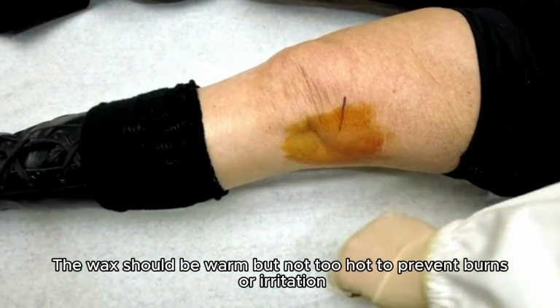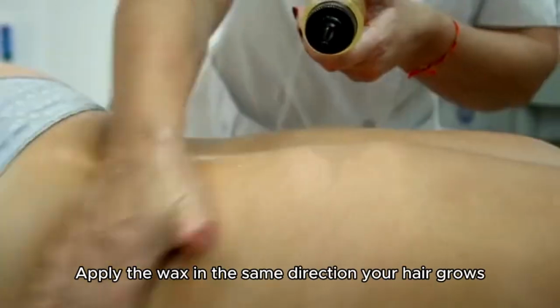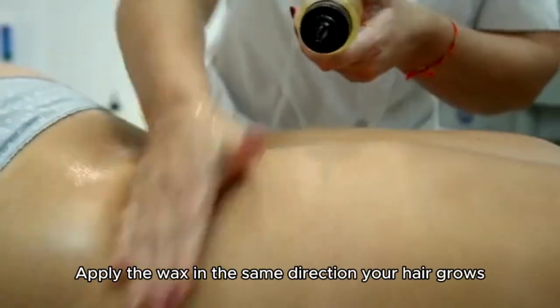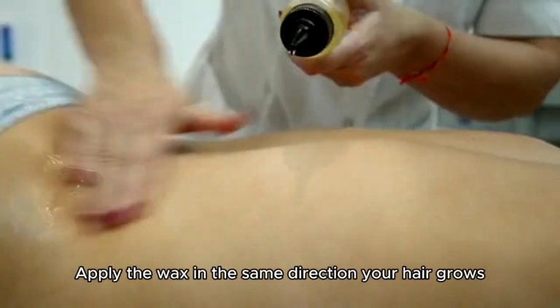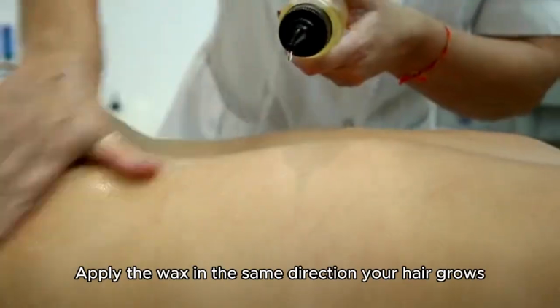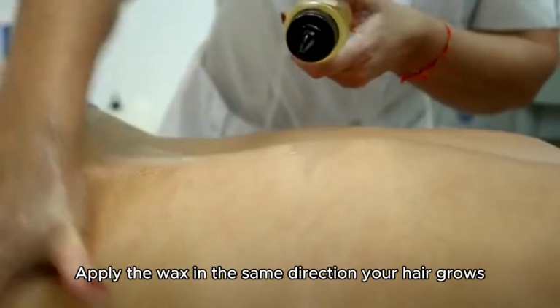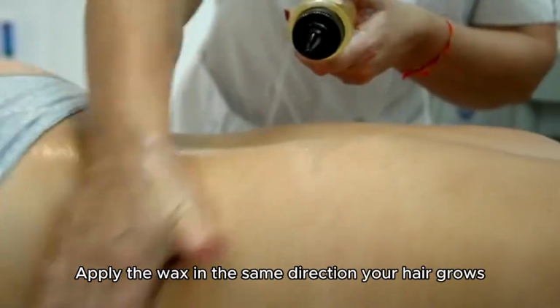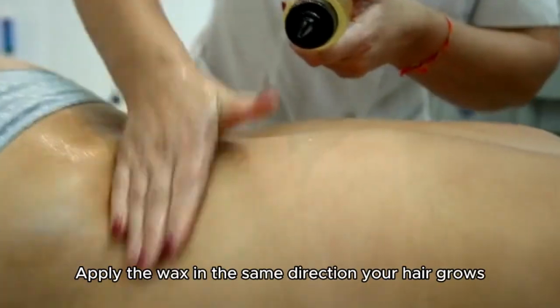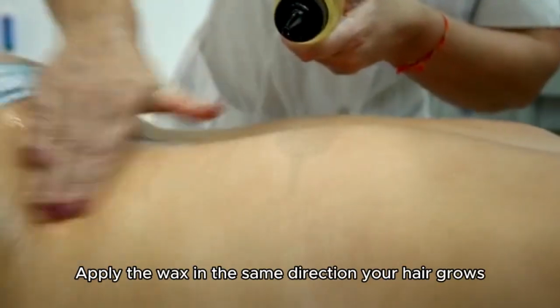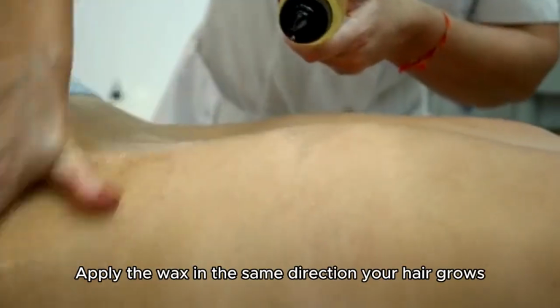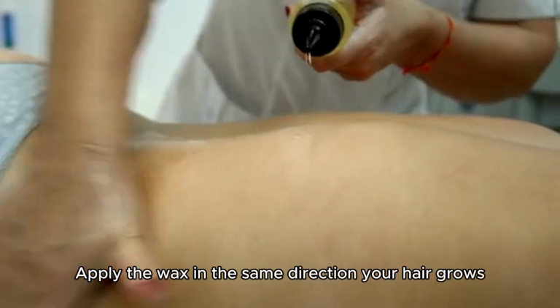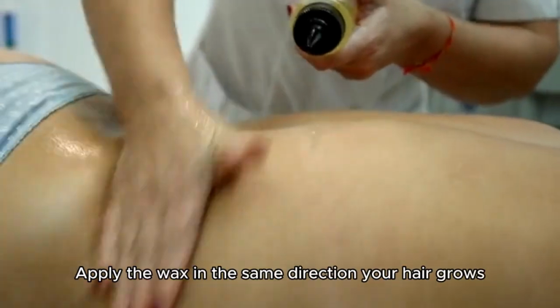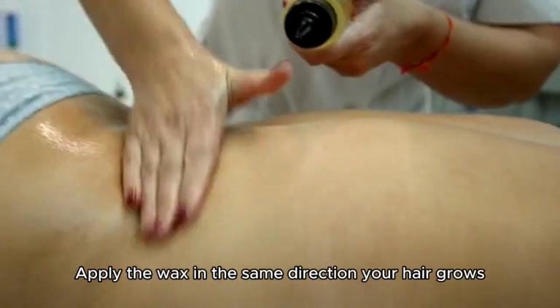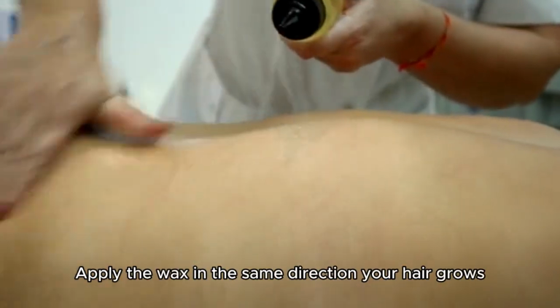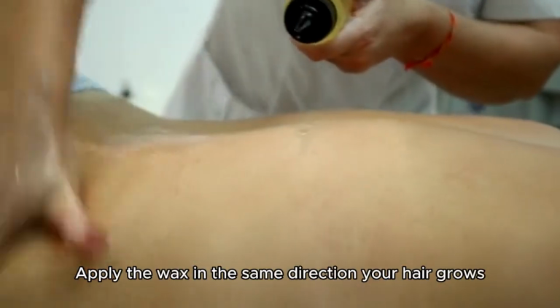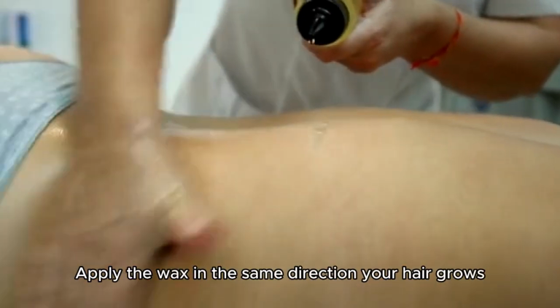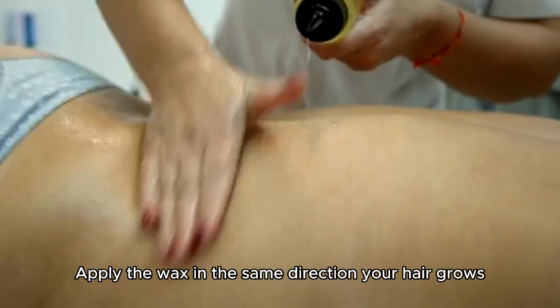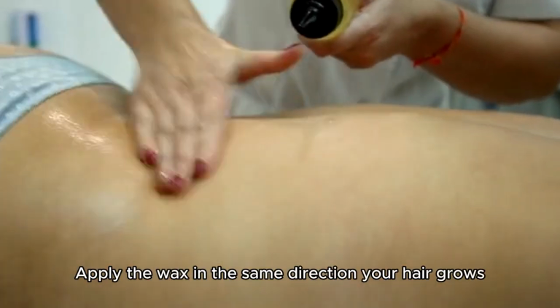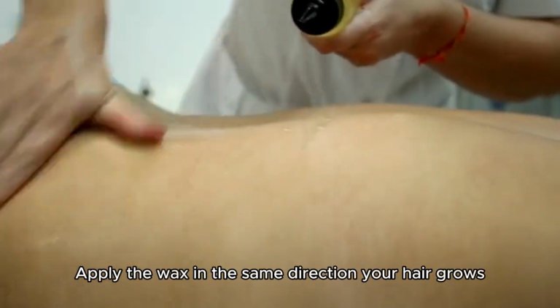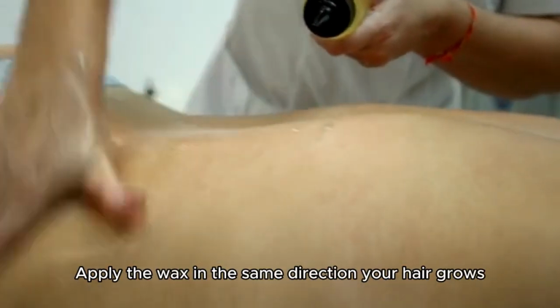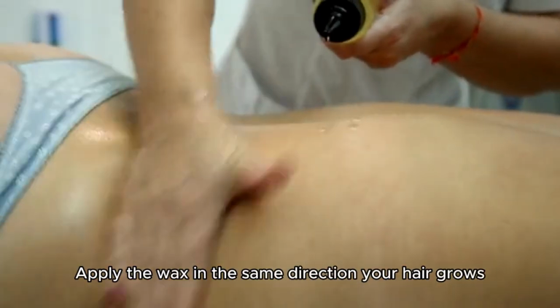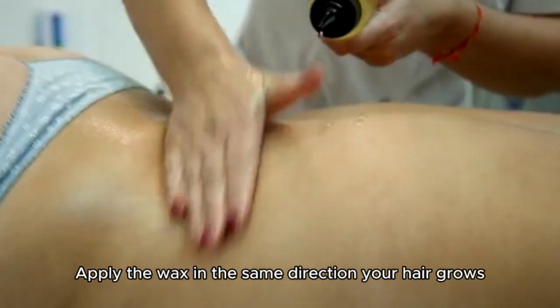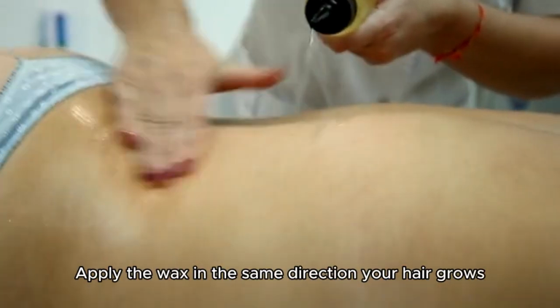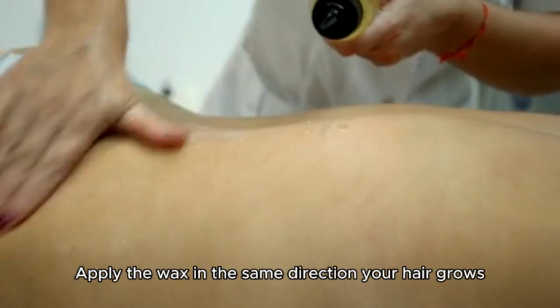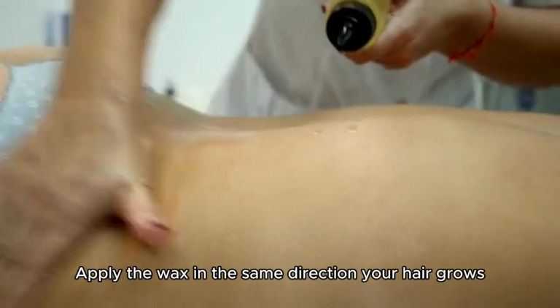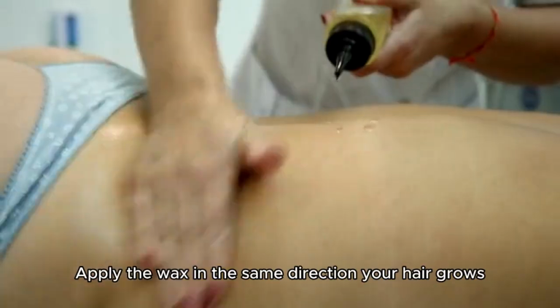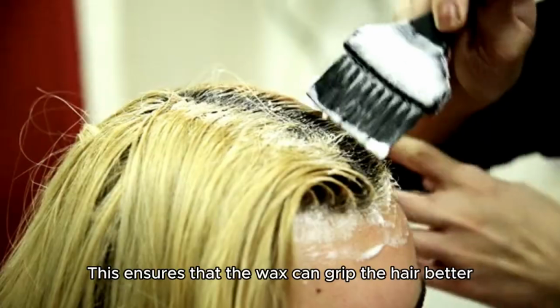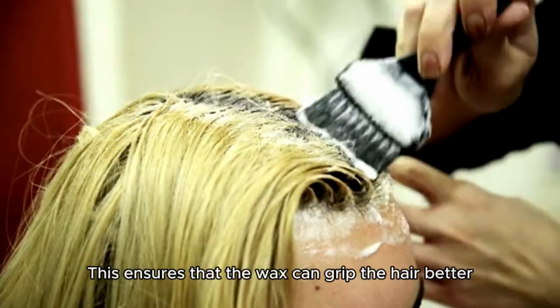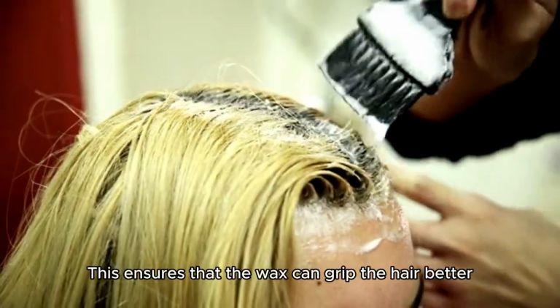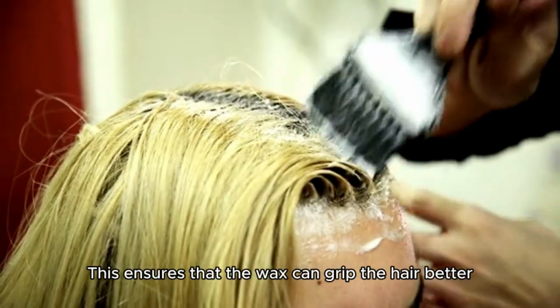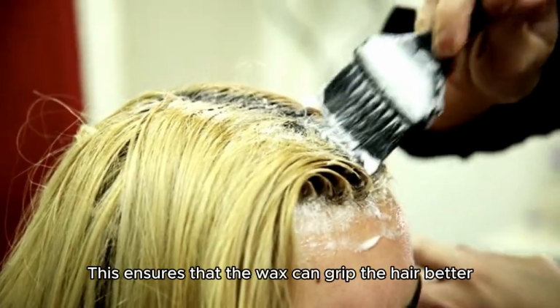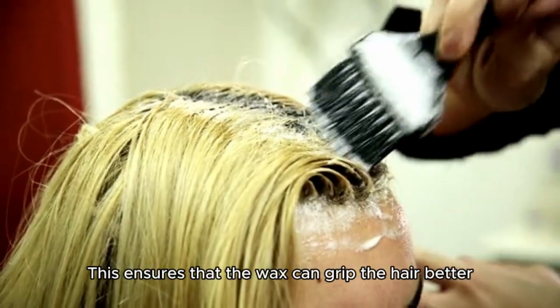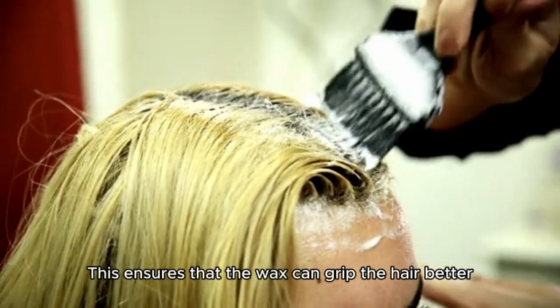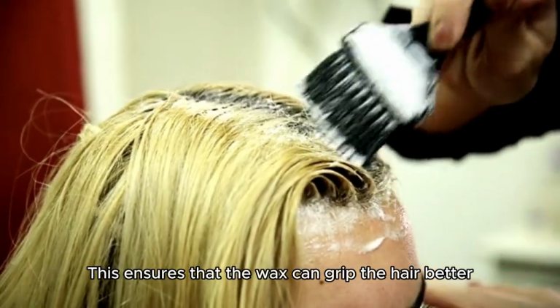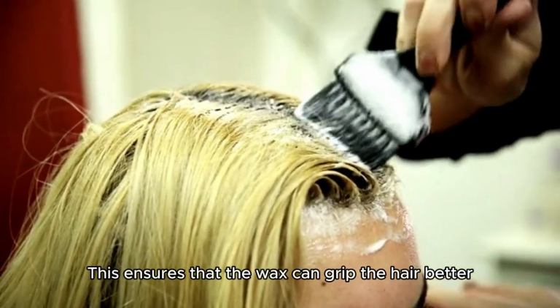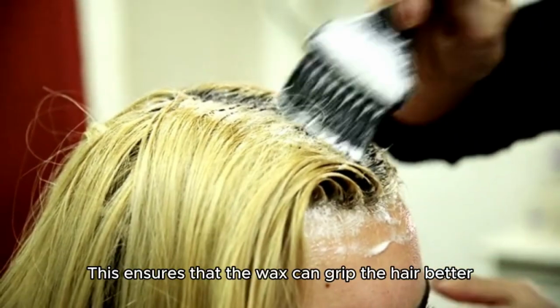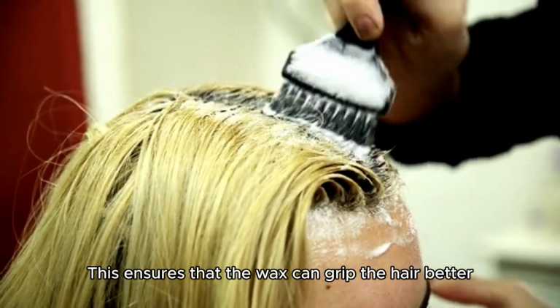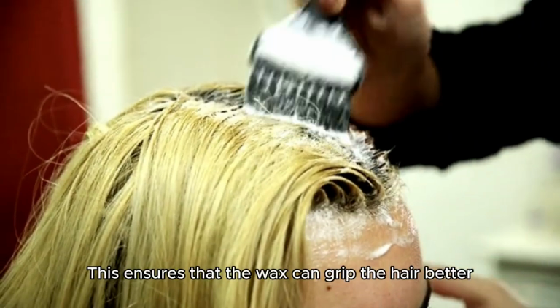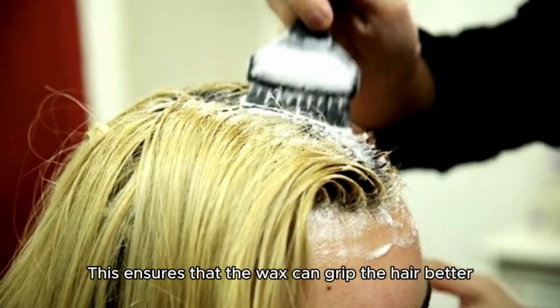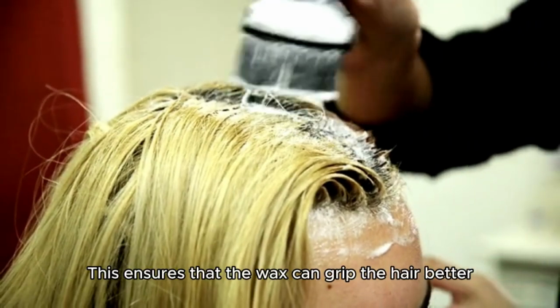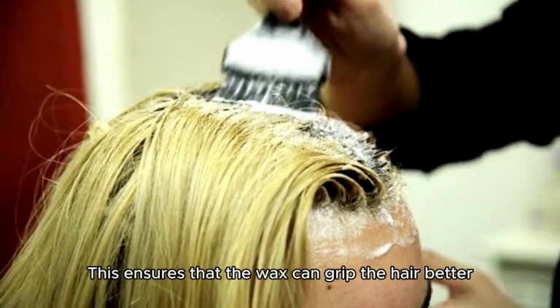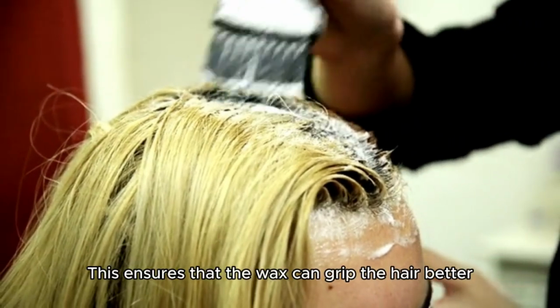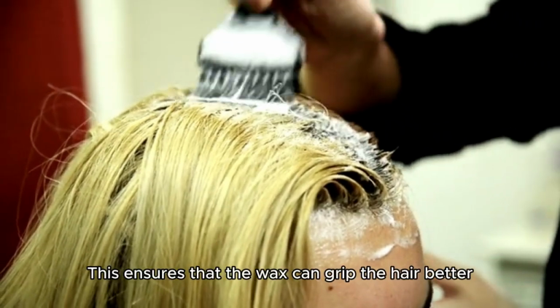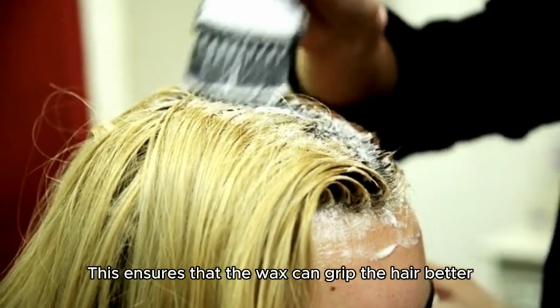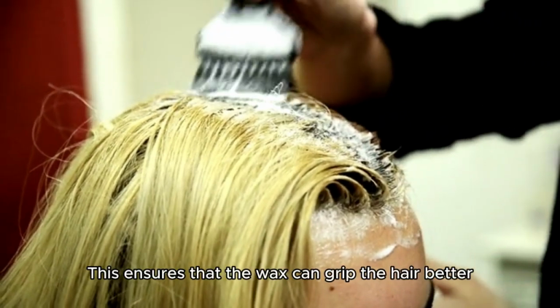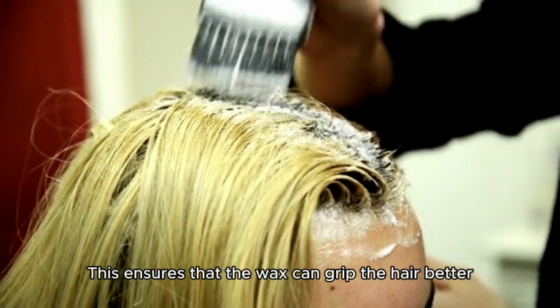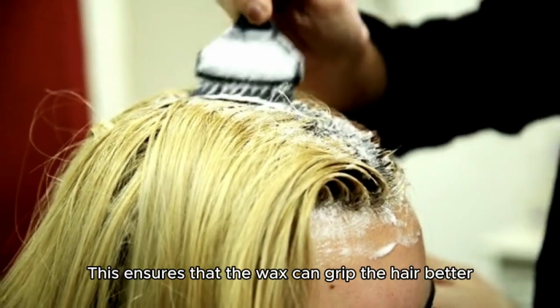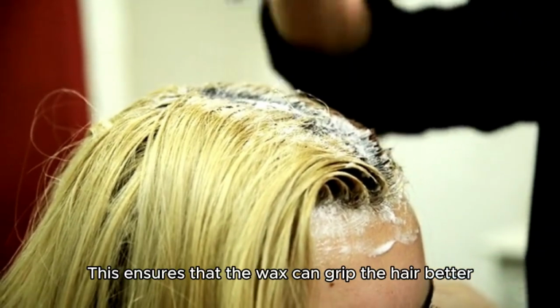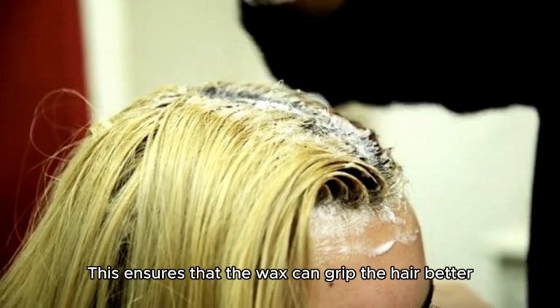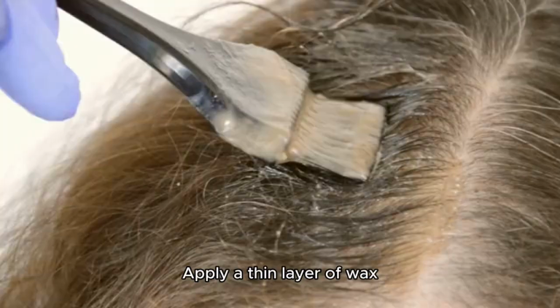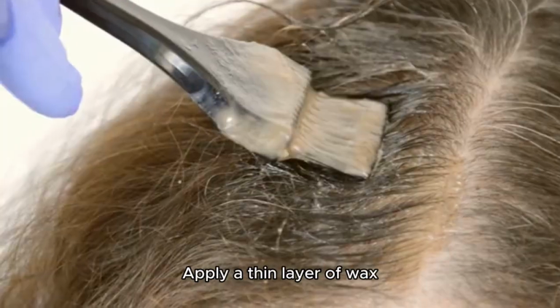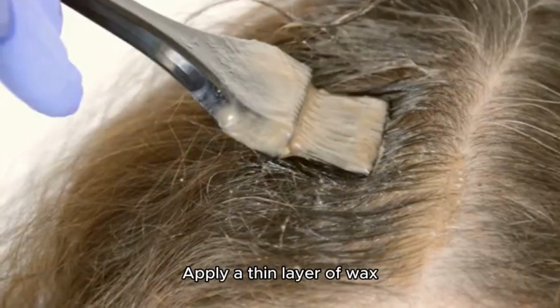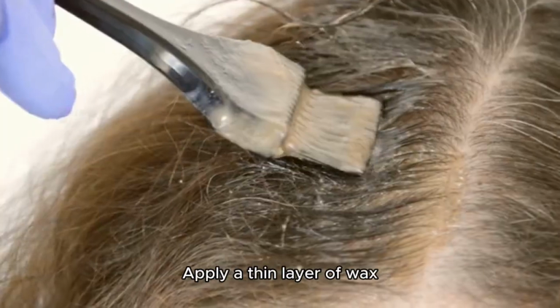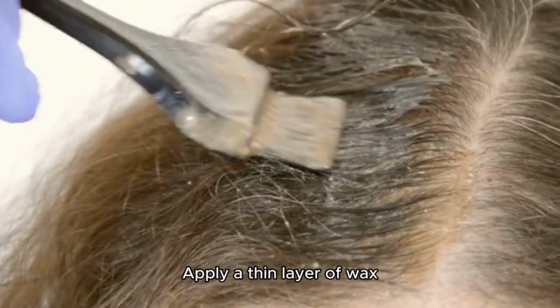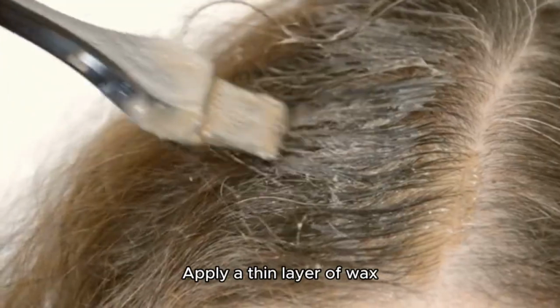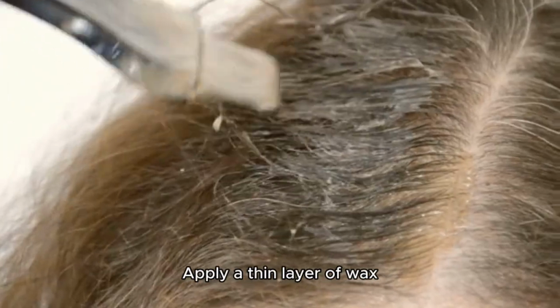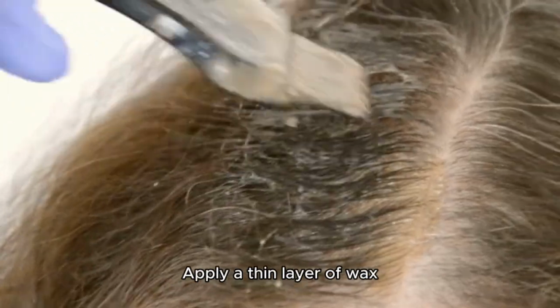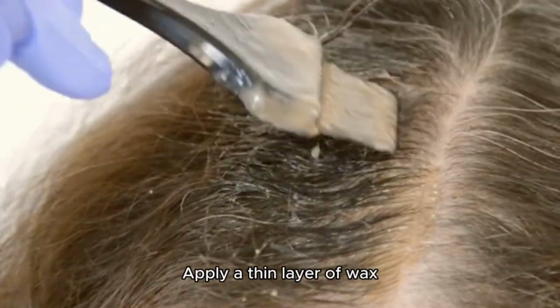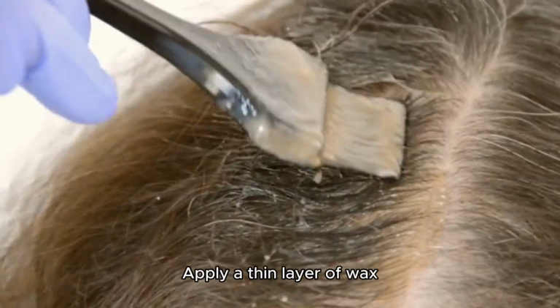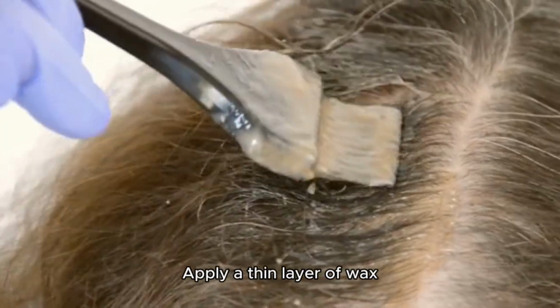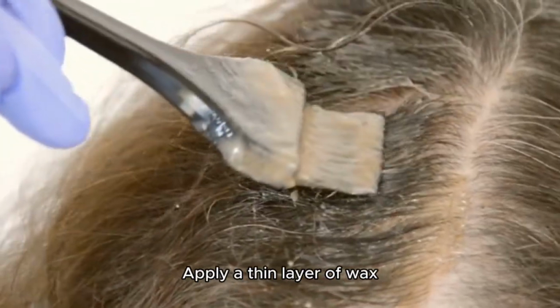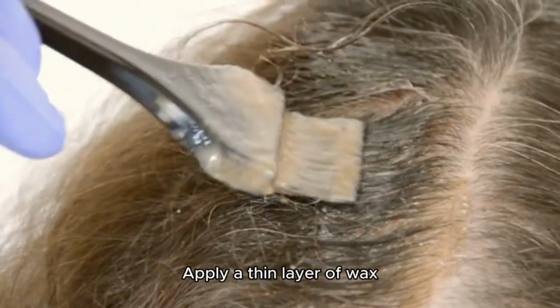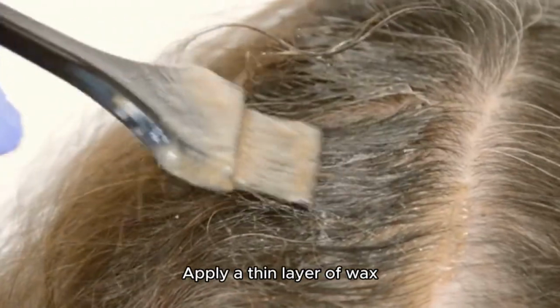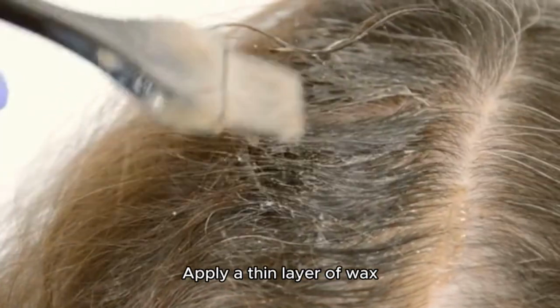Apply the wax in the same direction your hair grows. This ensures that the wax can grip the hair better. Apply a thin layer of wax.